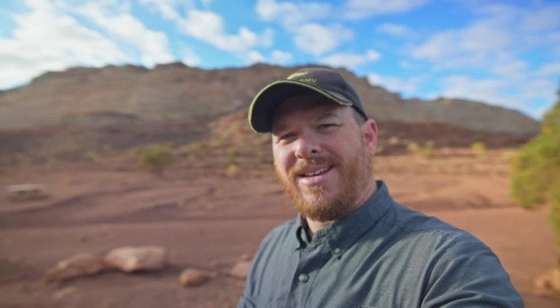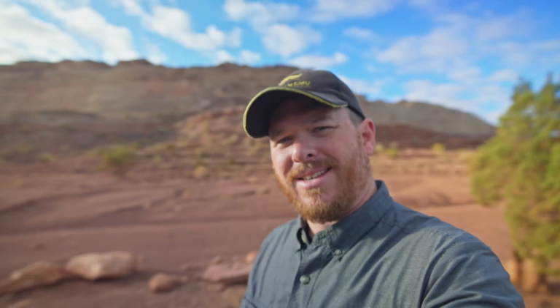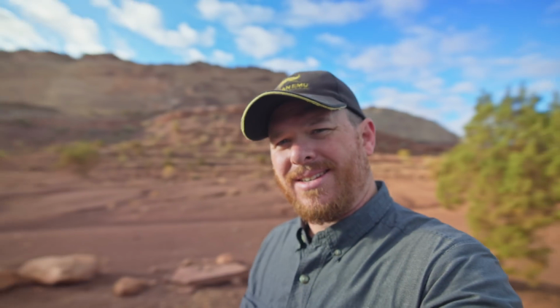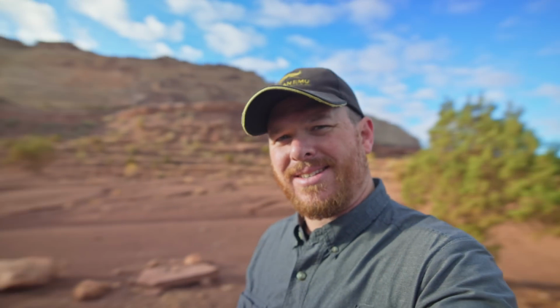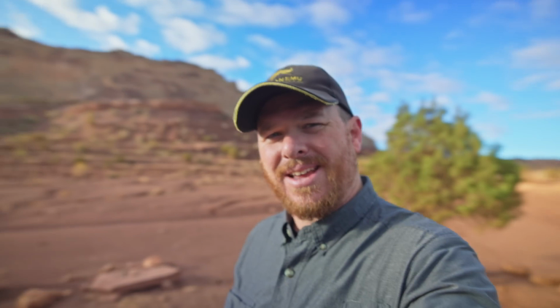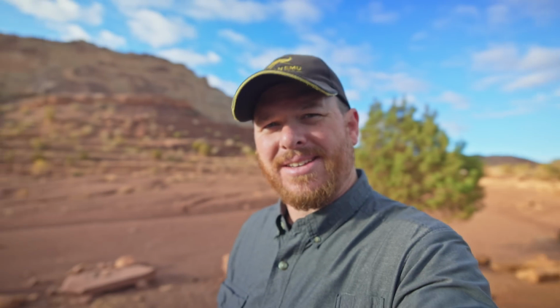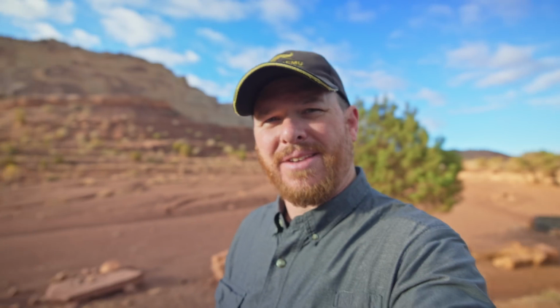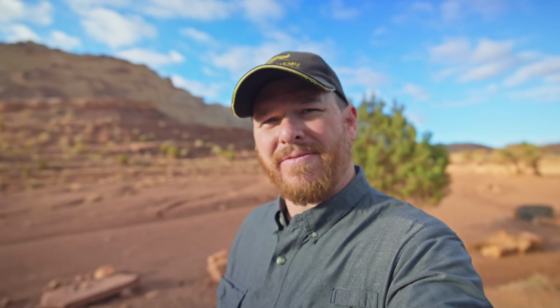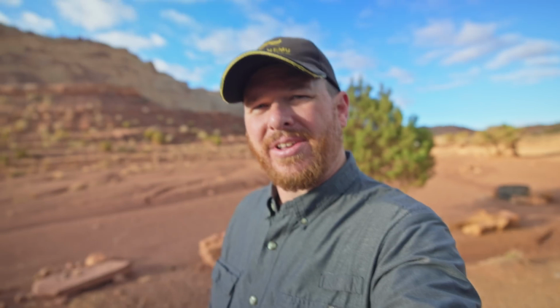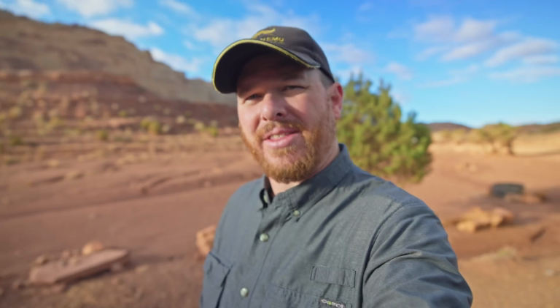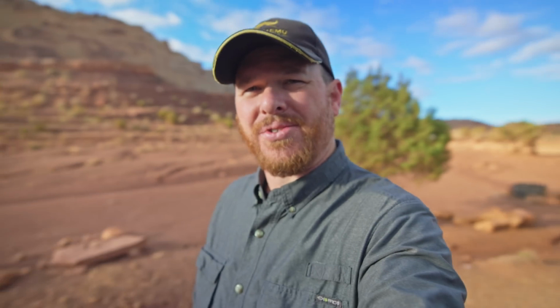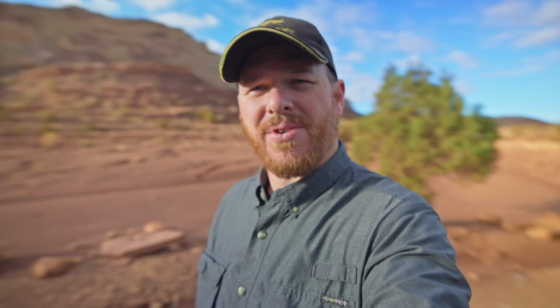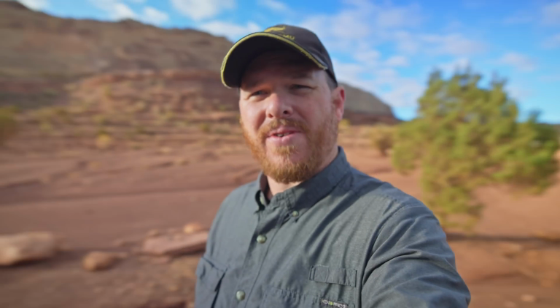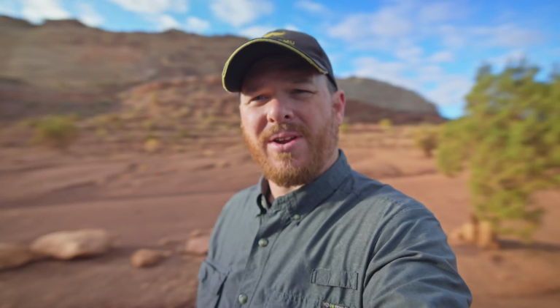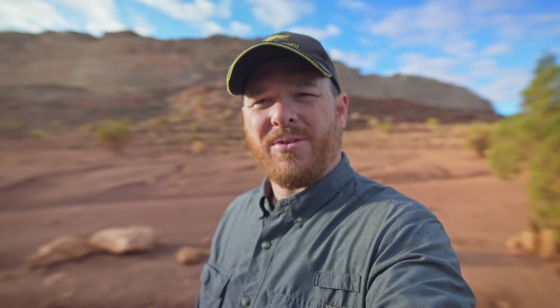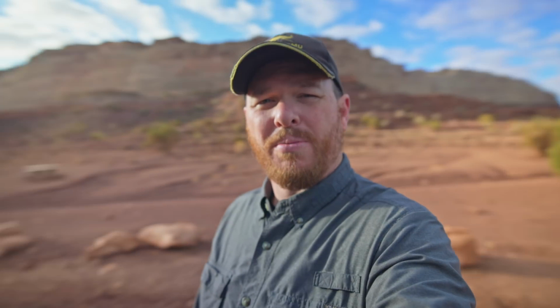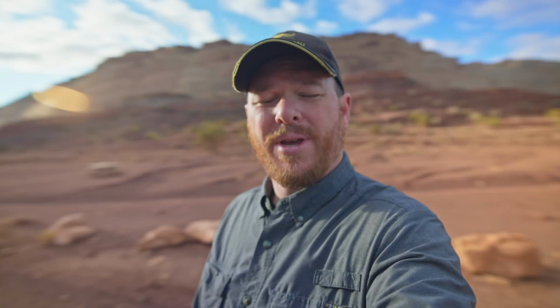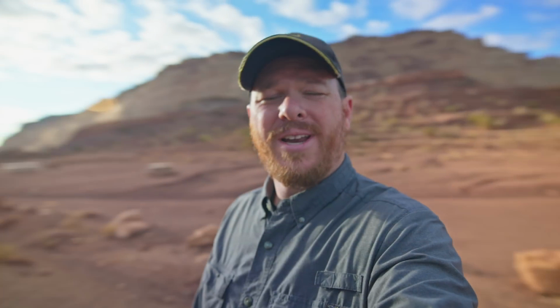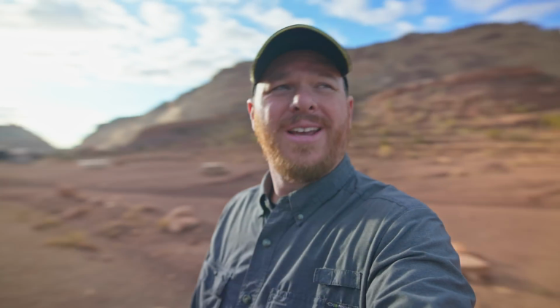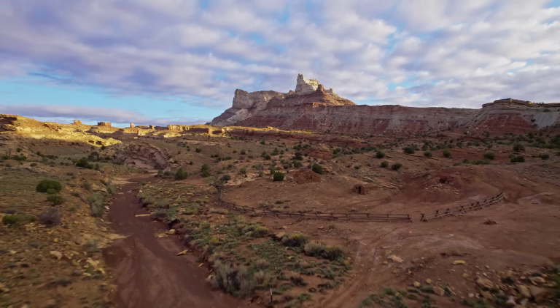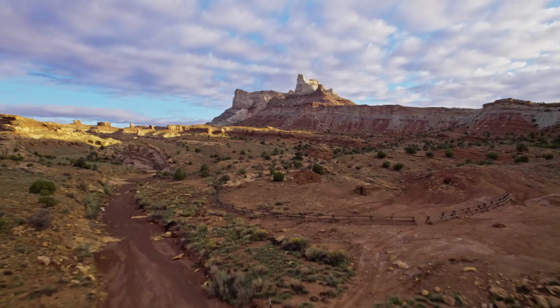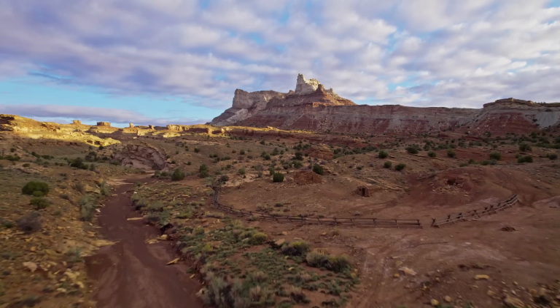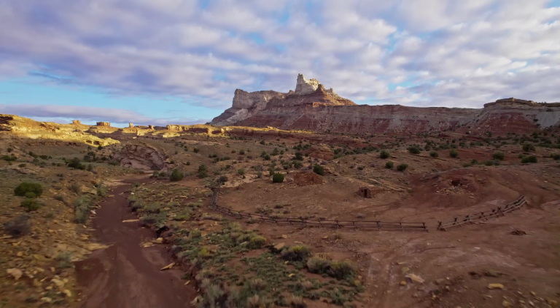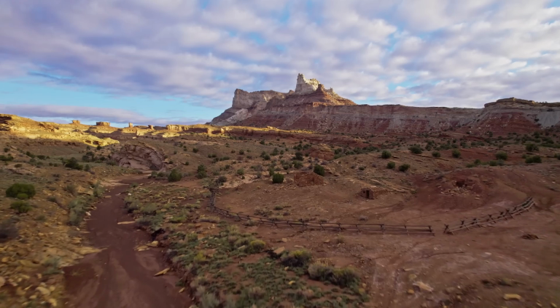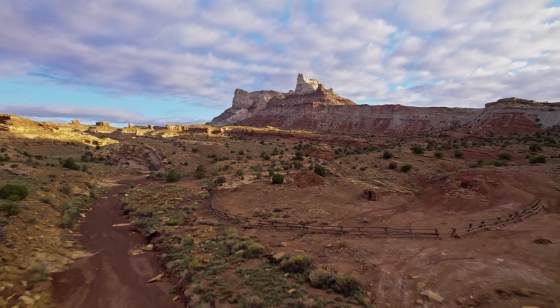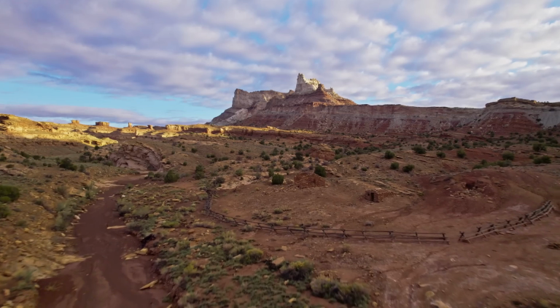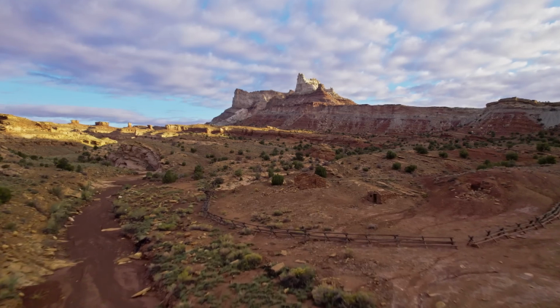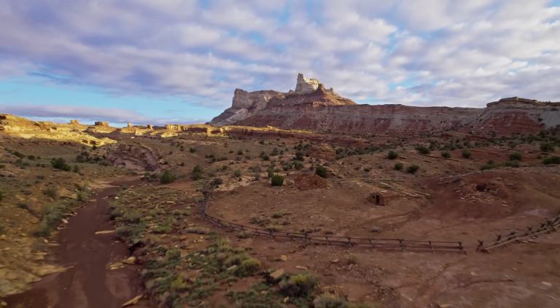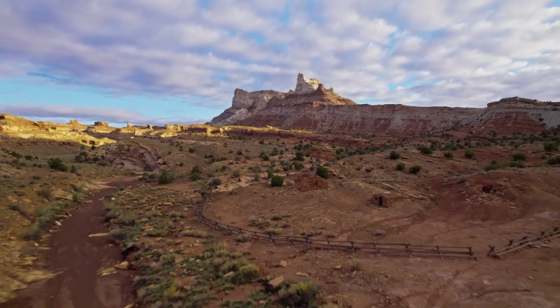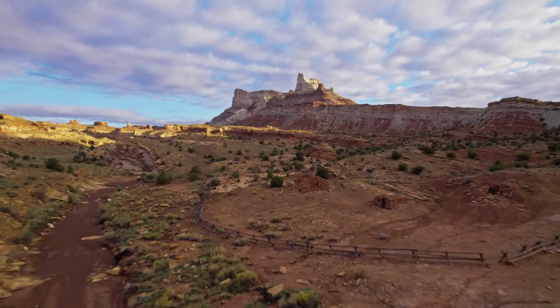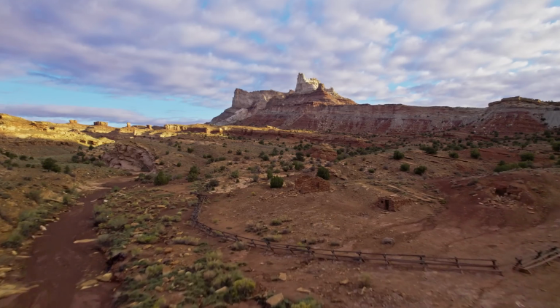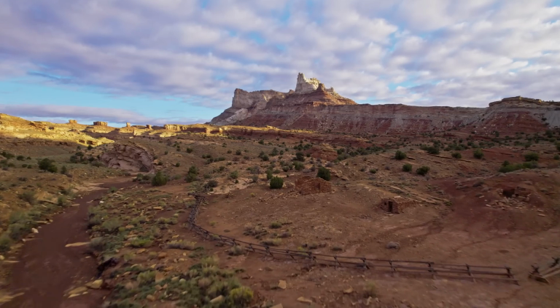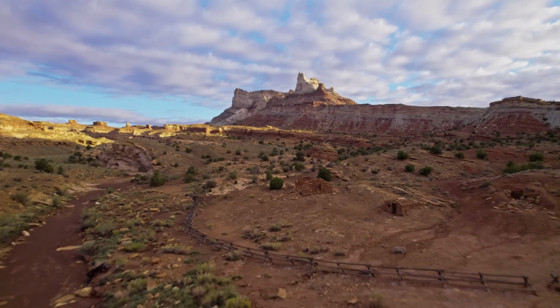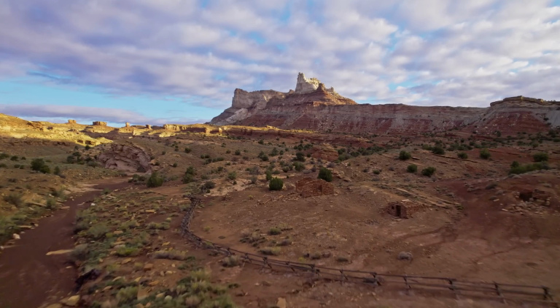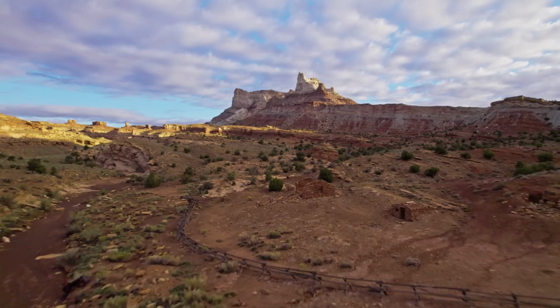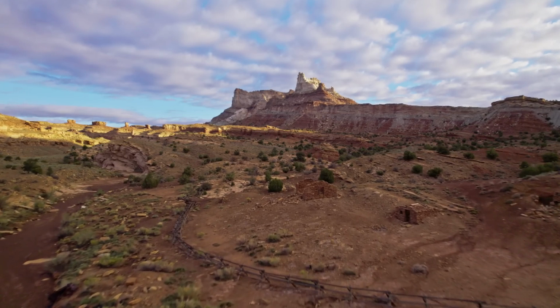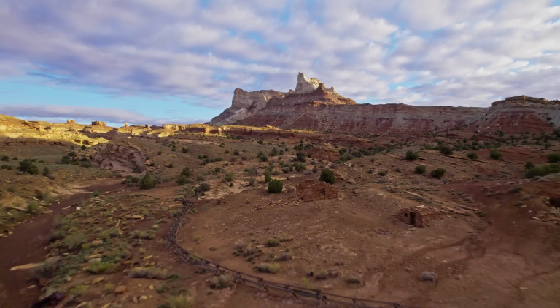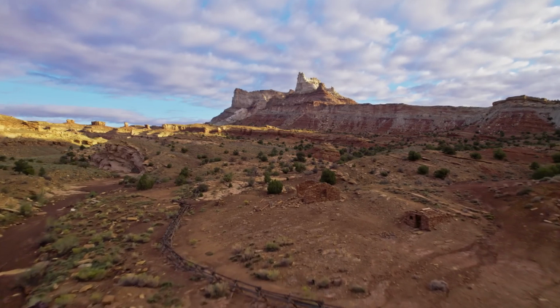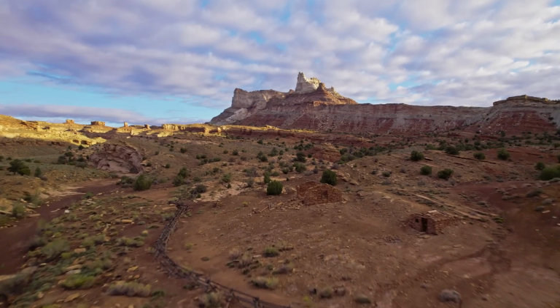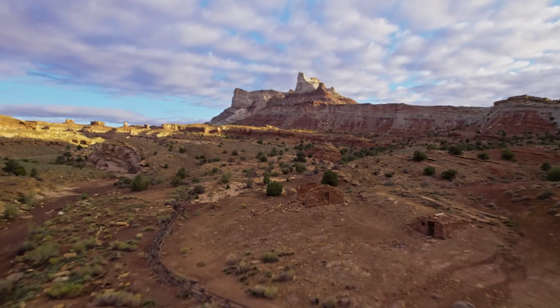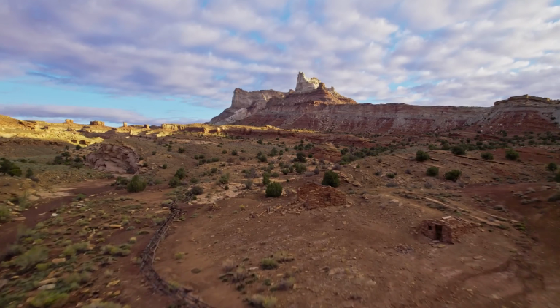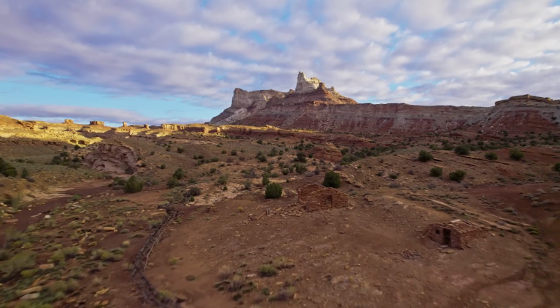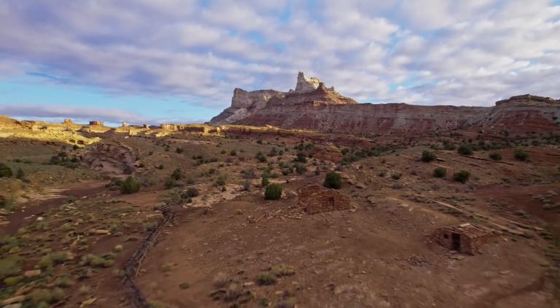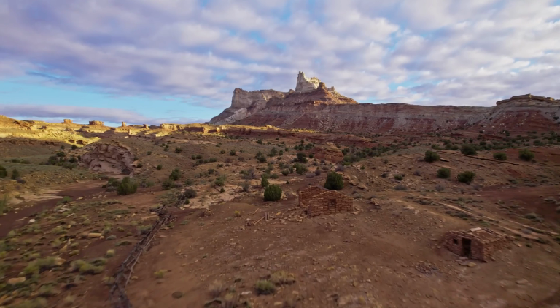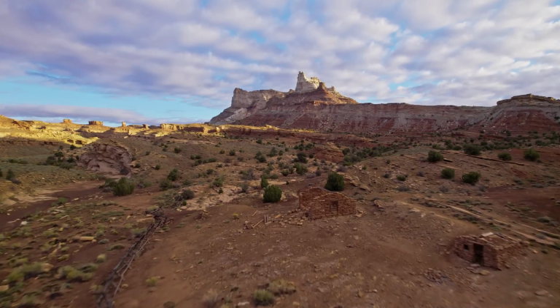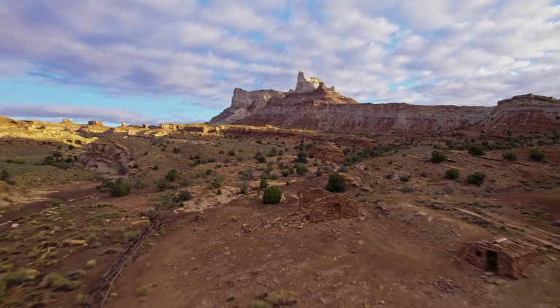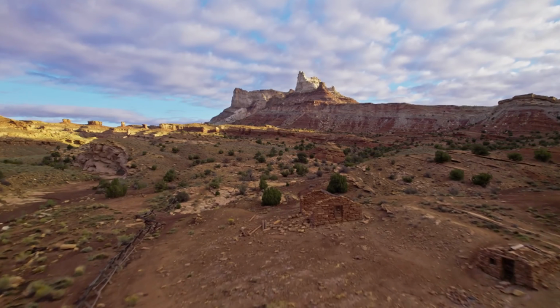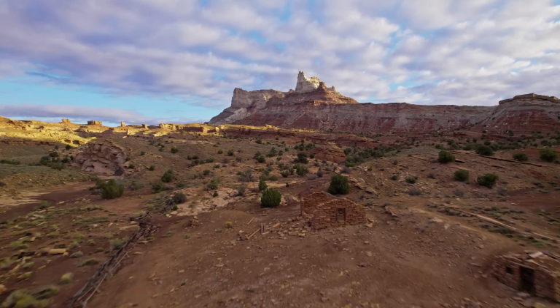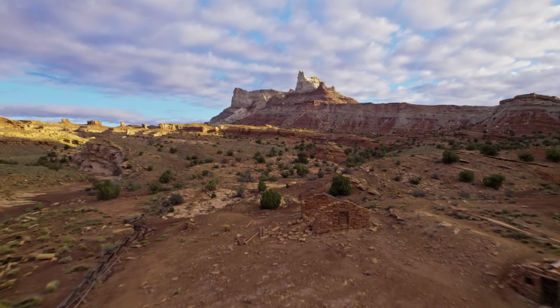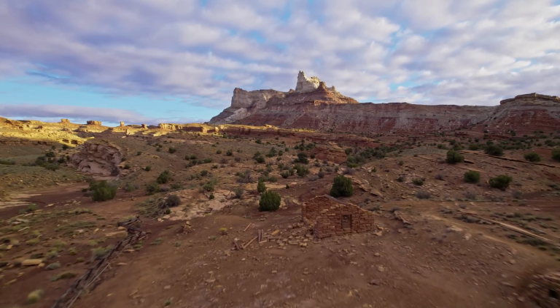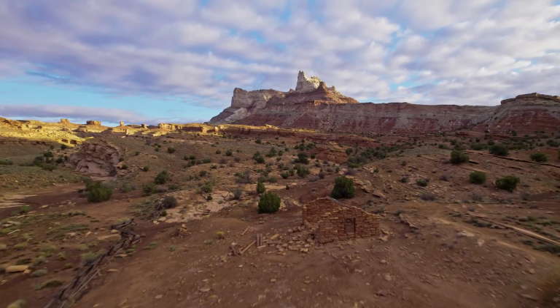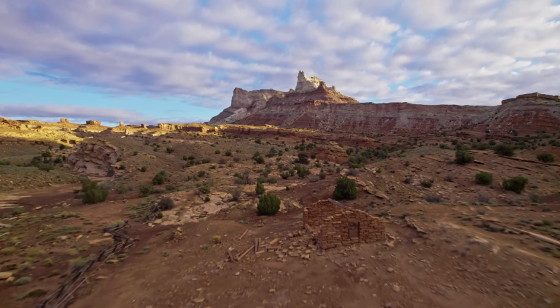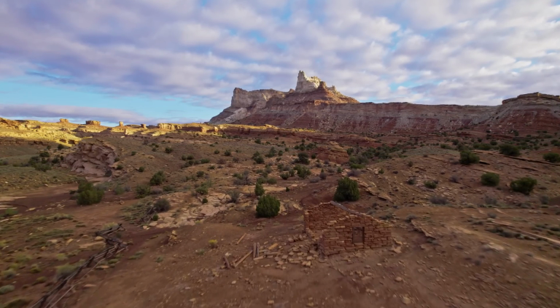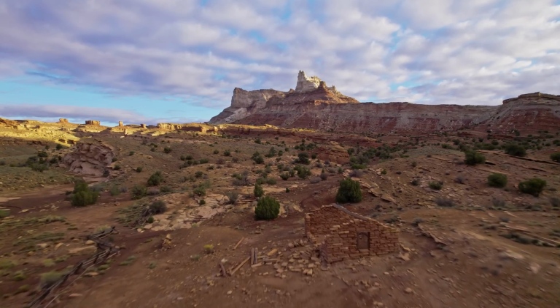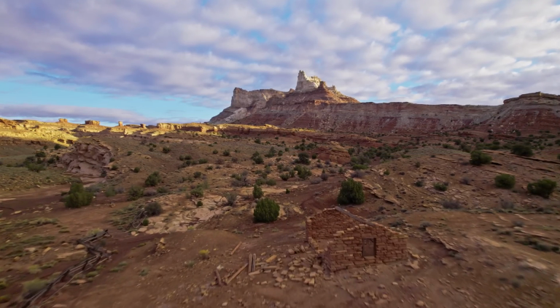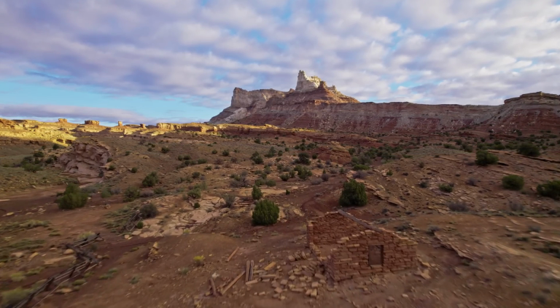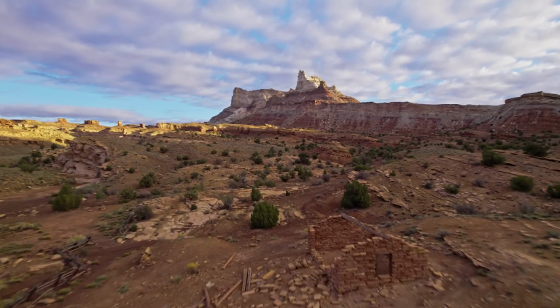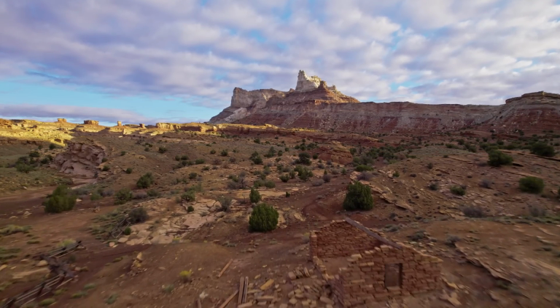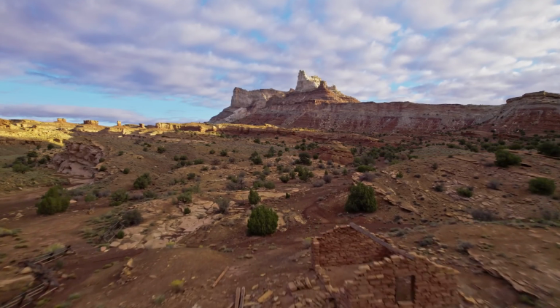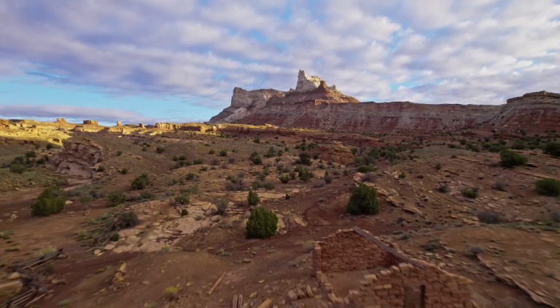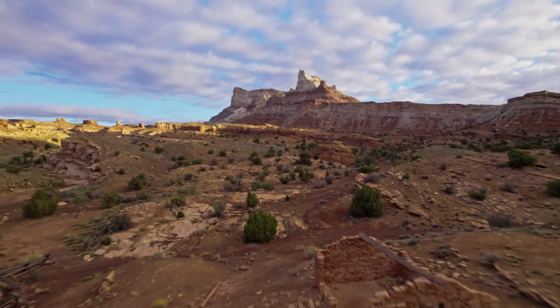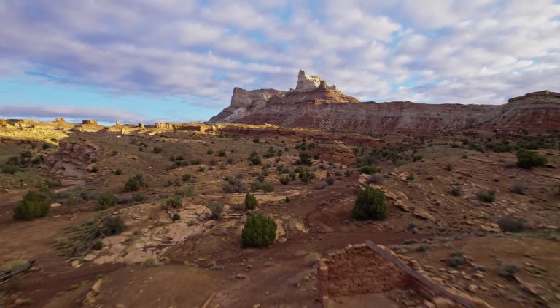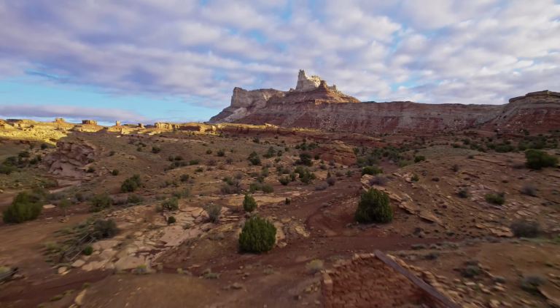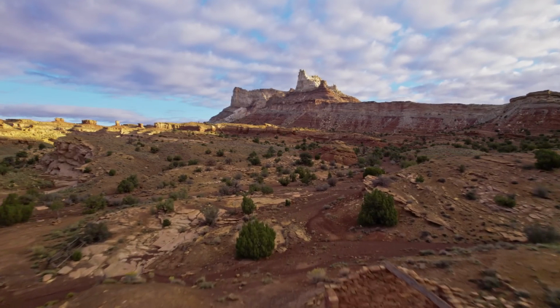I just got done flying the drone around a little bit and got some pretty sick shots, because the sun is really popping this morning with a really good light.